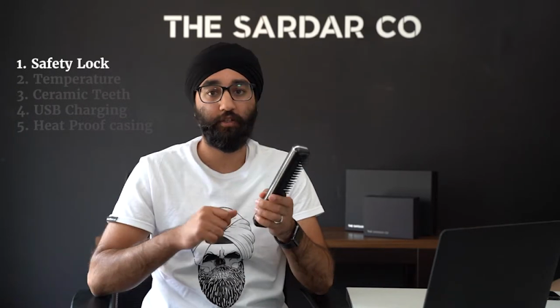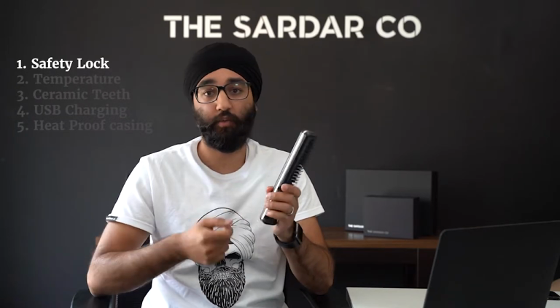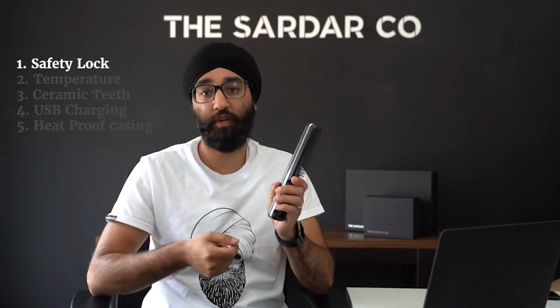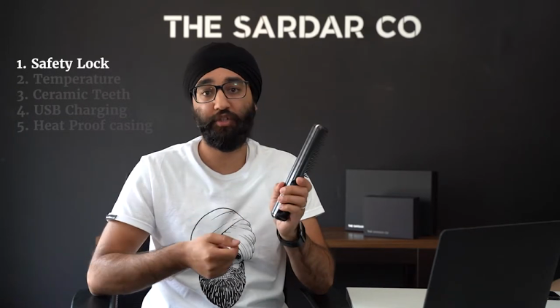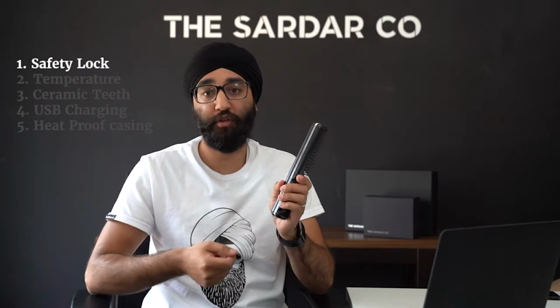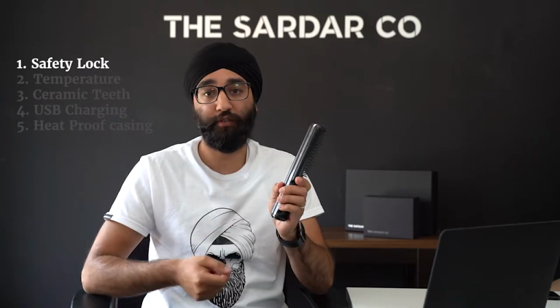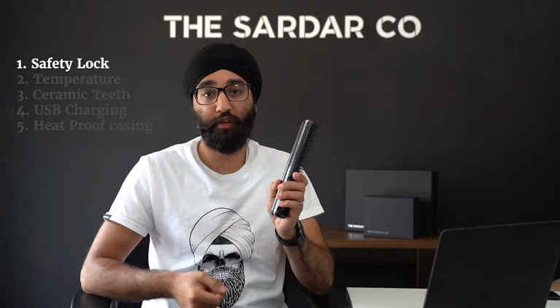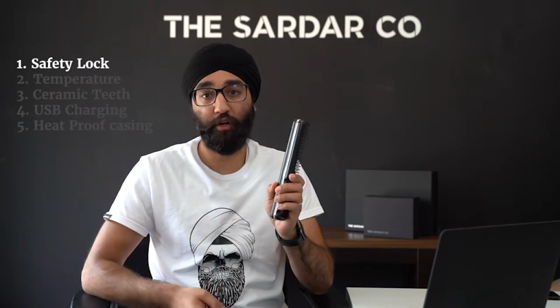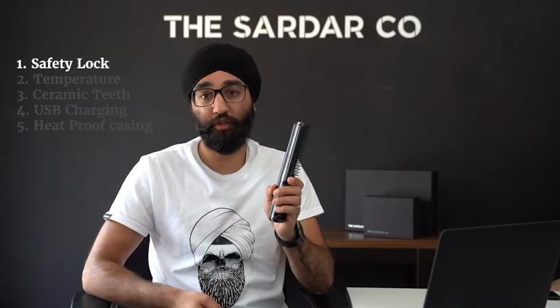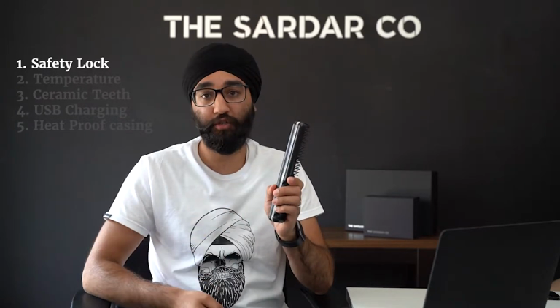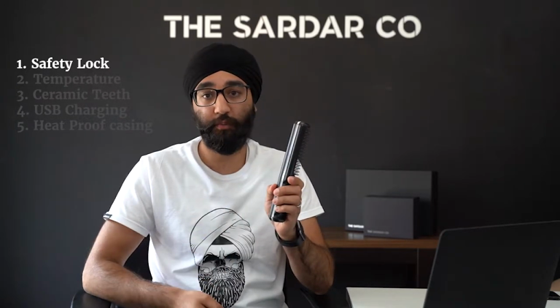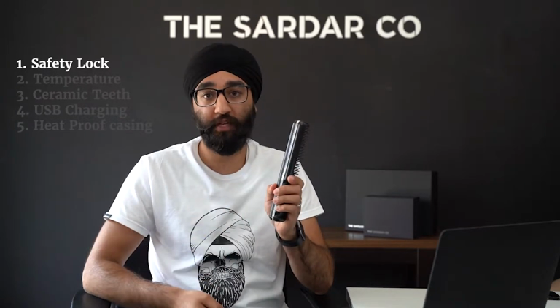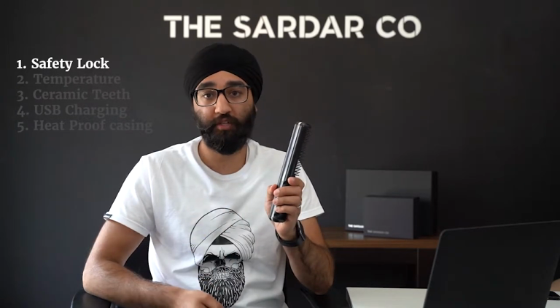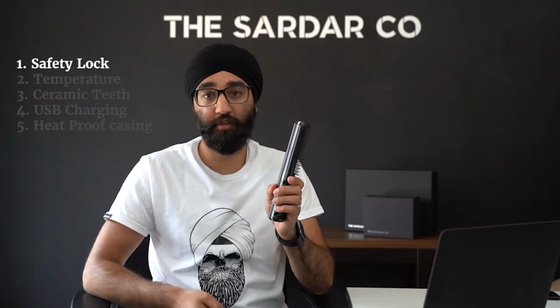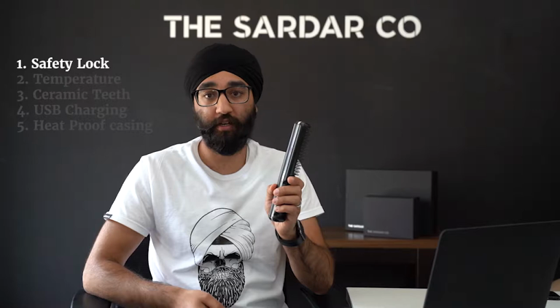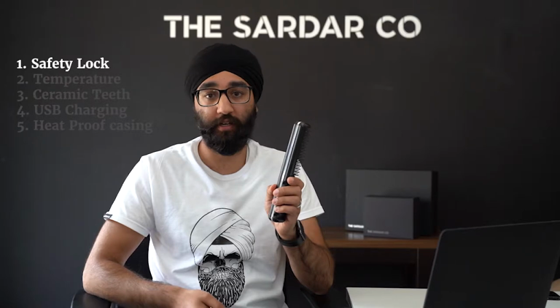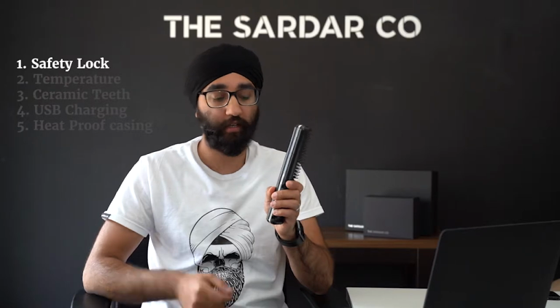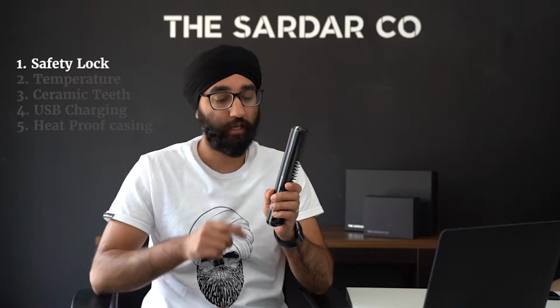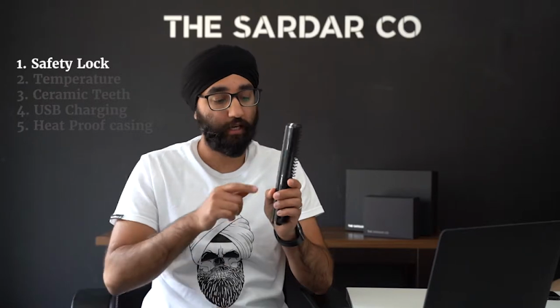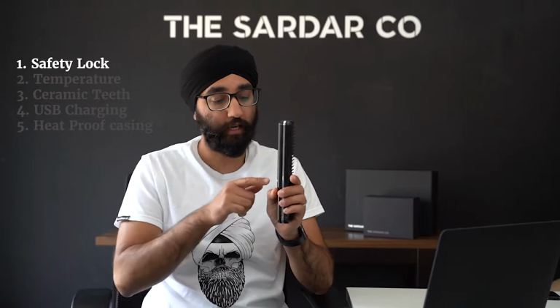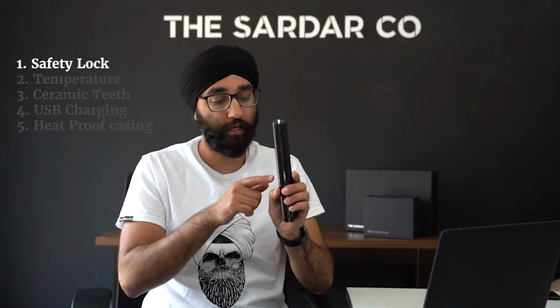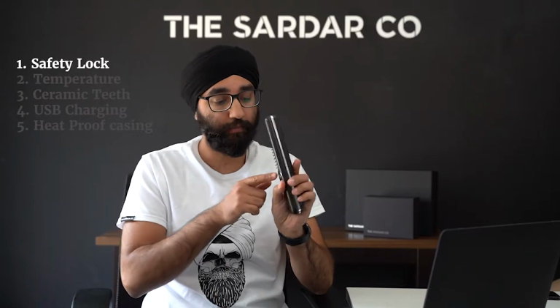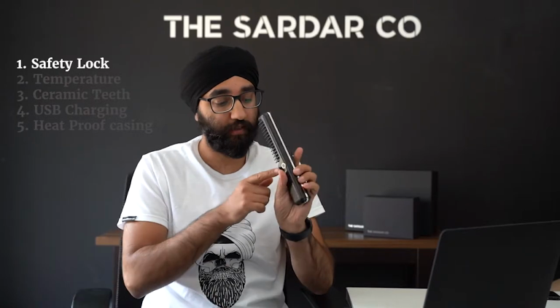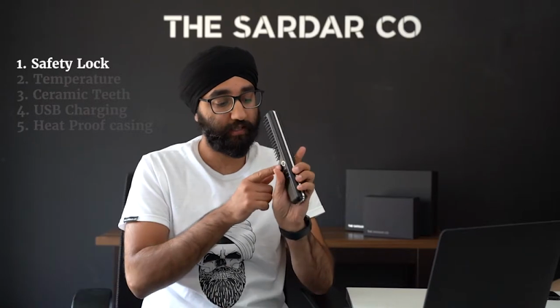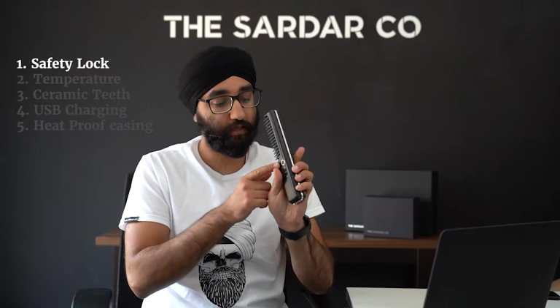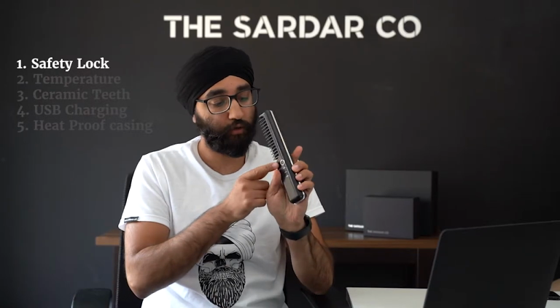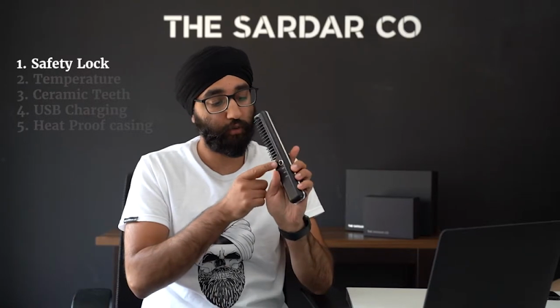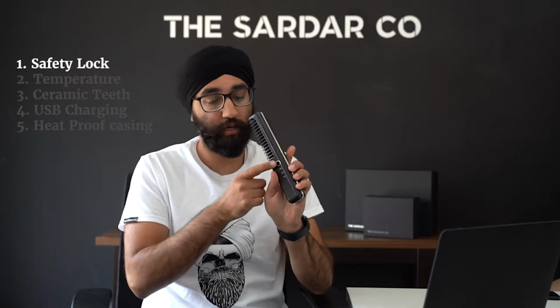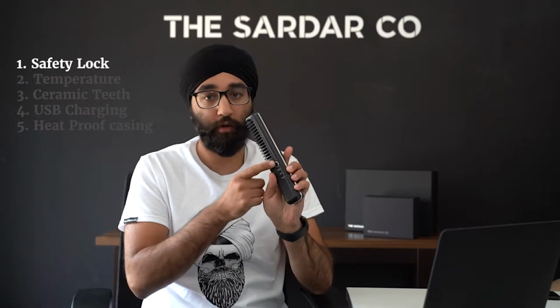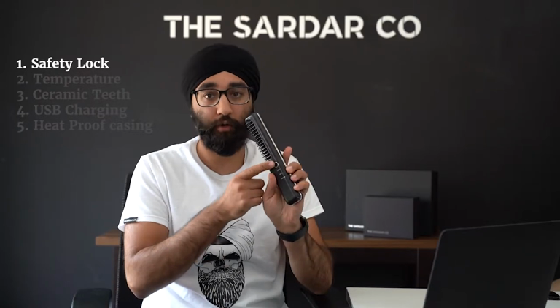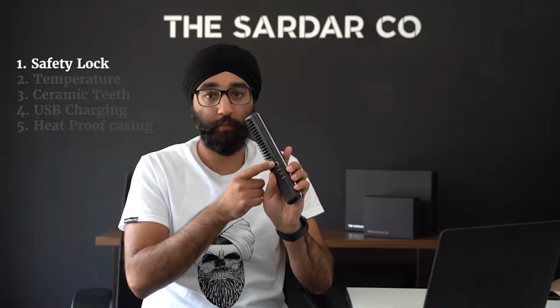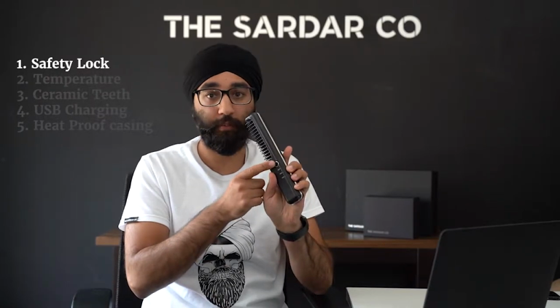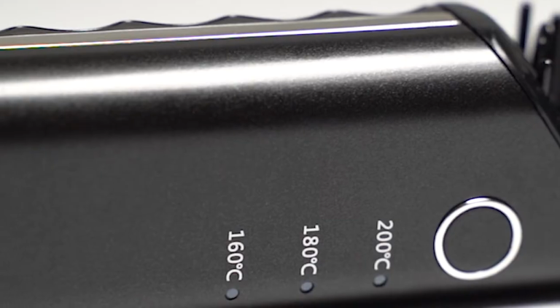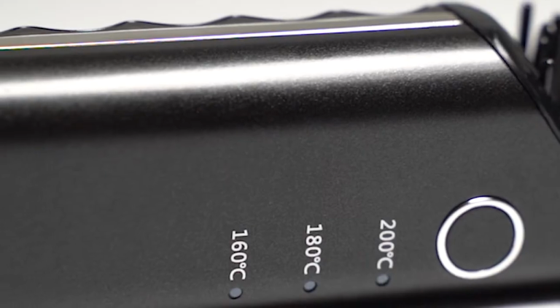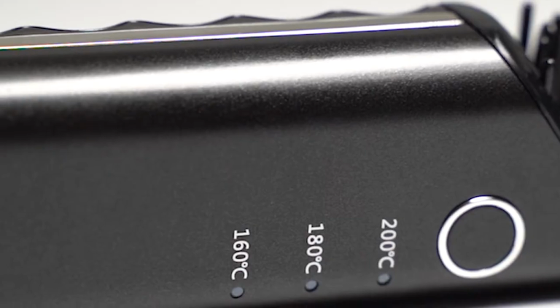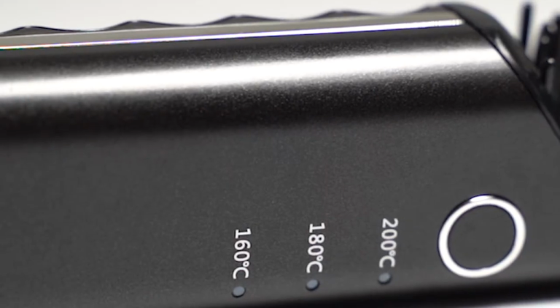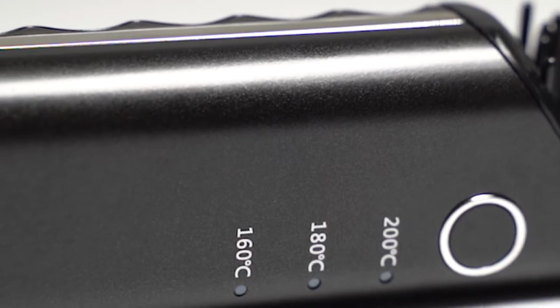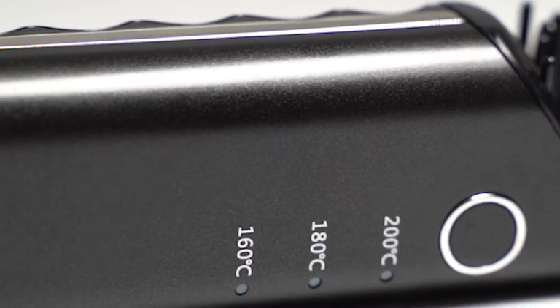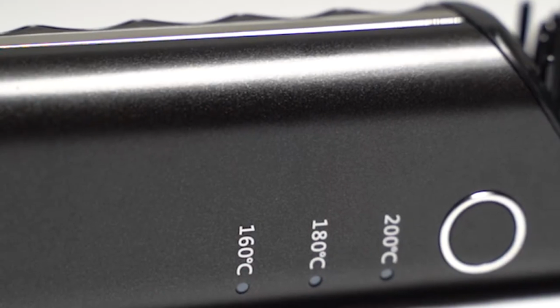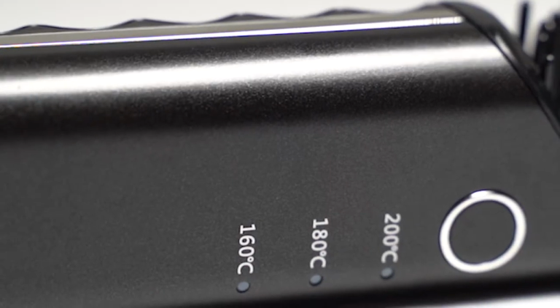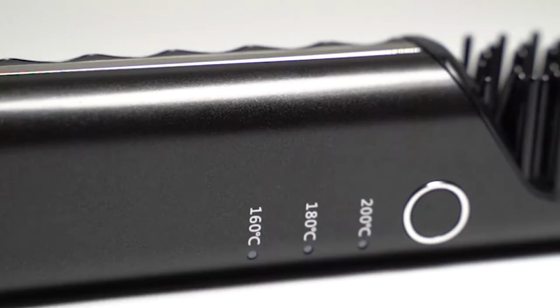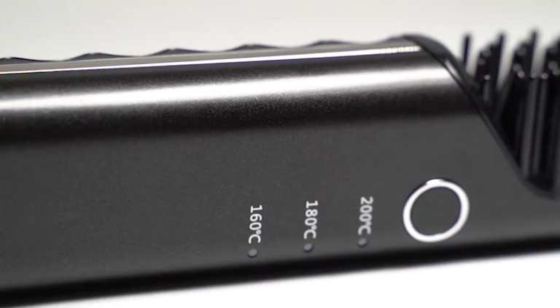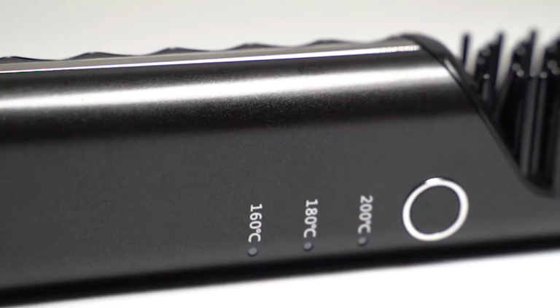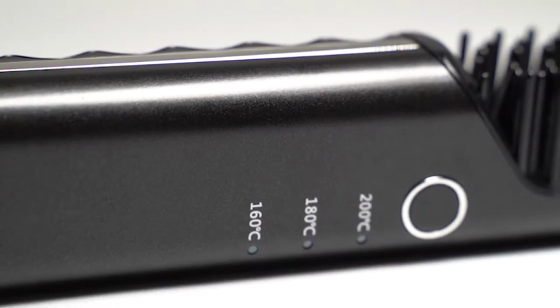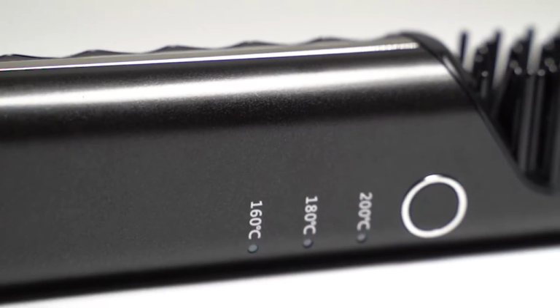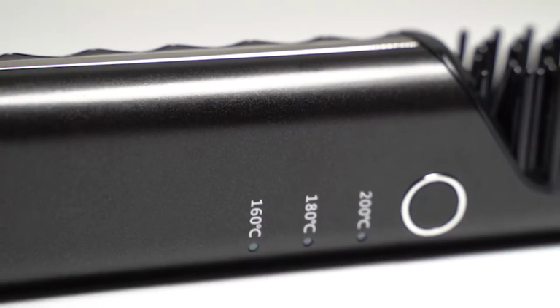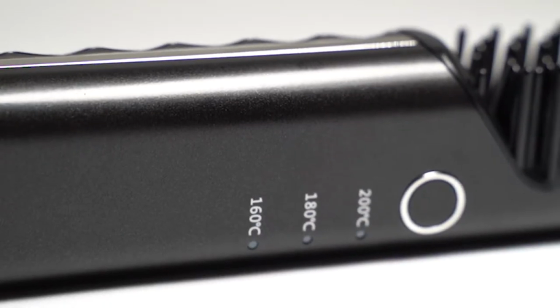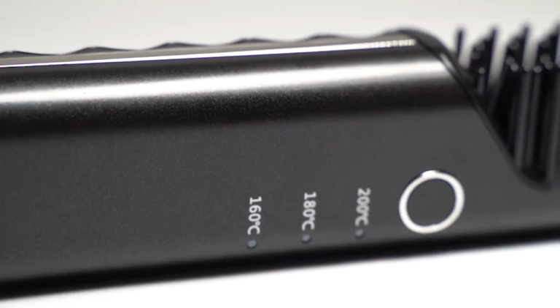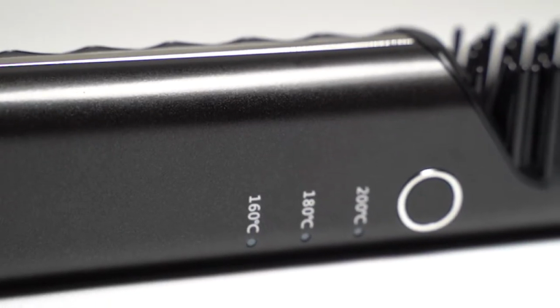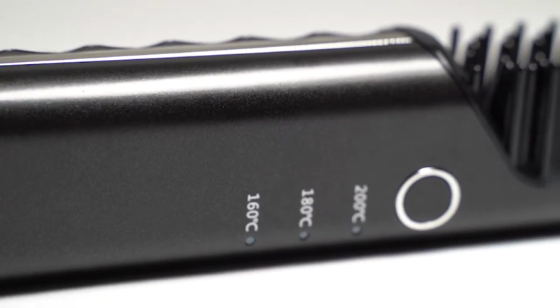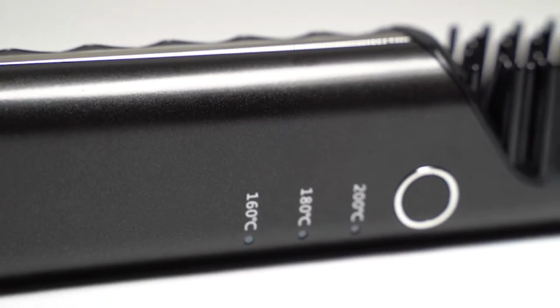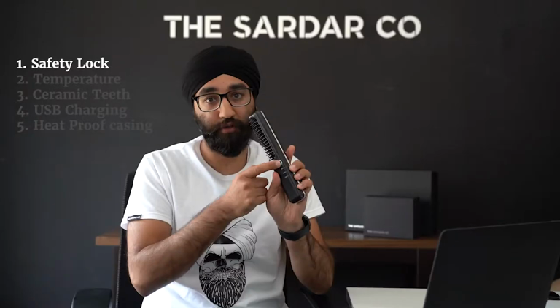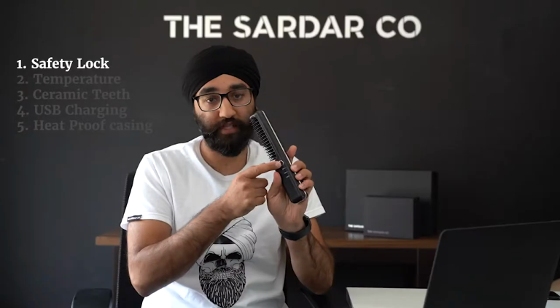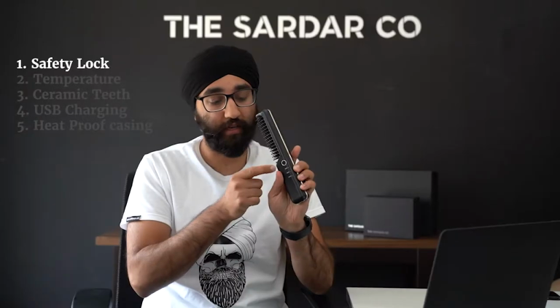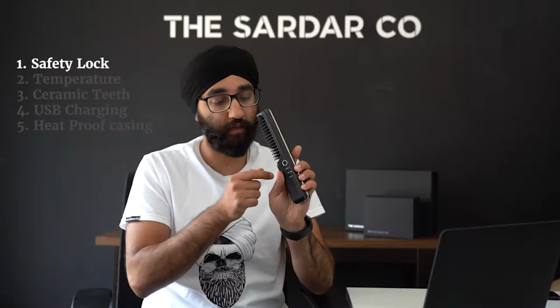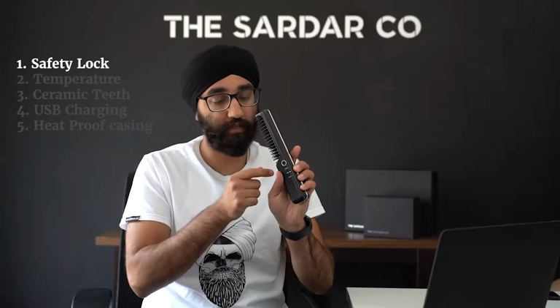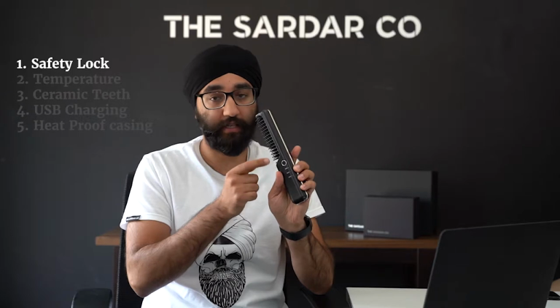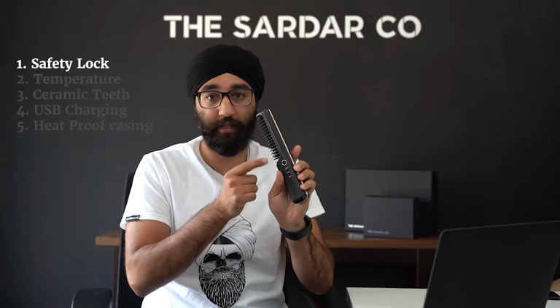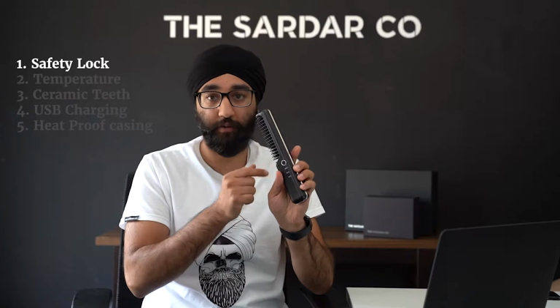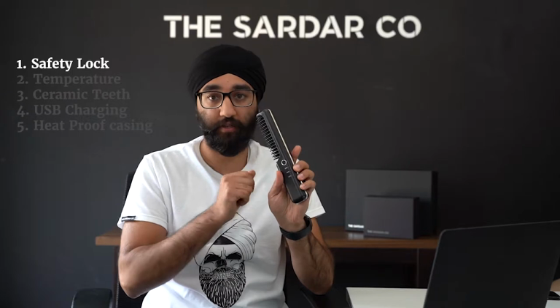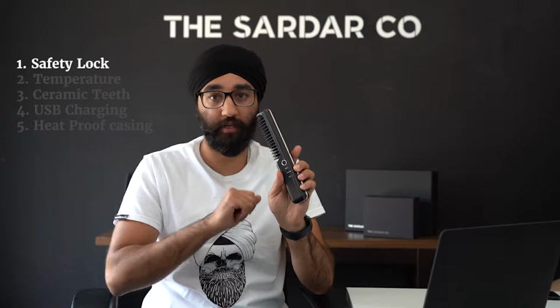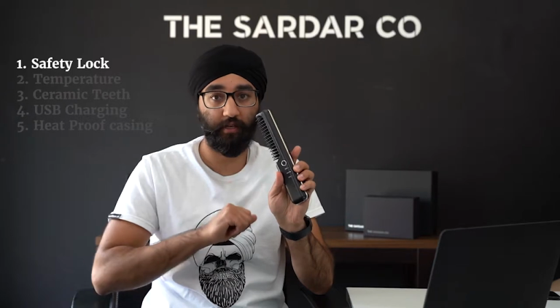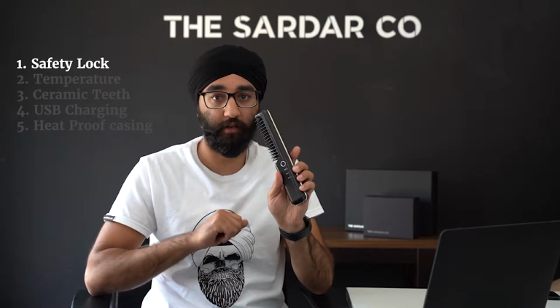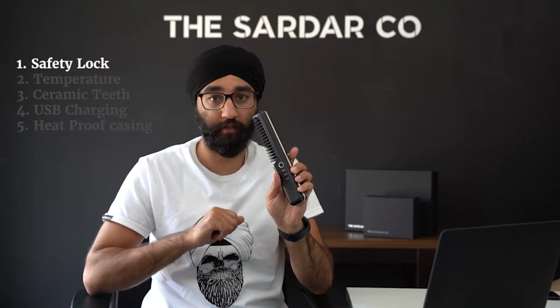Once you've unlocked your beard straightener, there's a cool little power button. Hold that down for two seconds and that will turn it on.